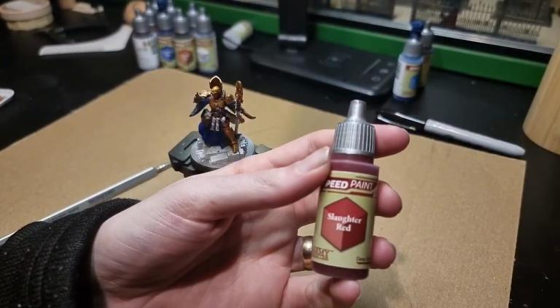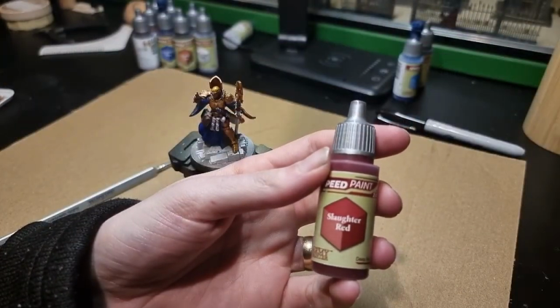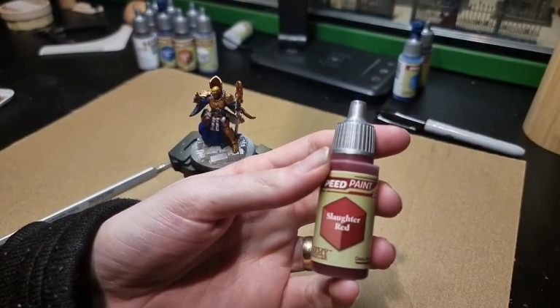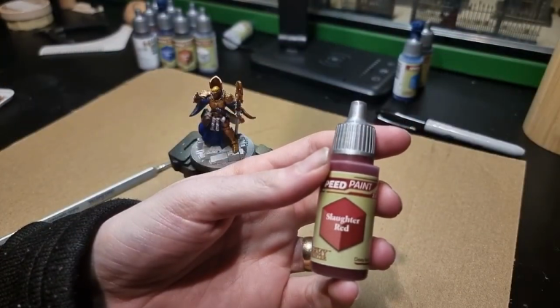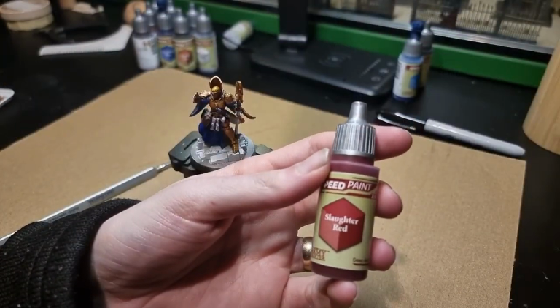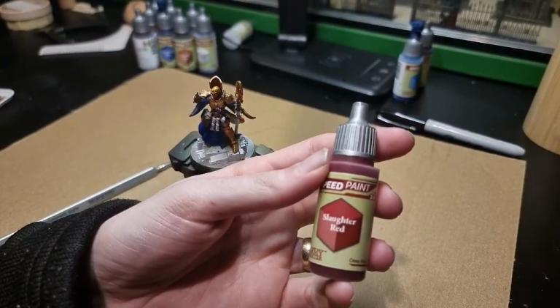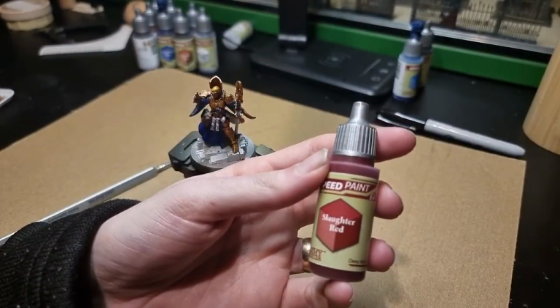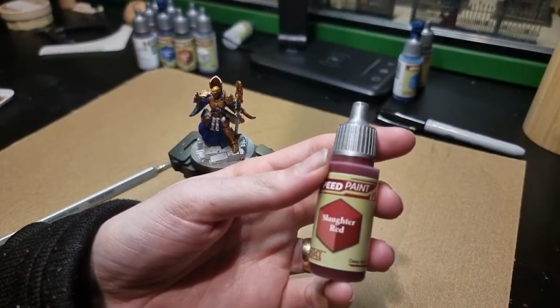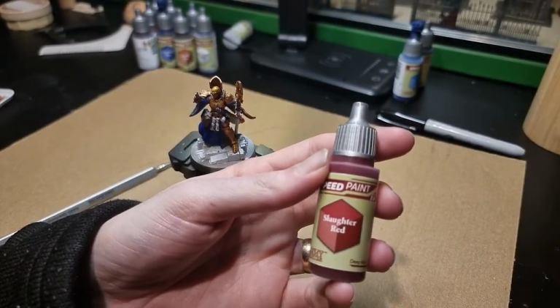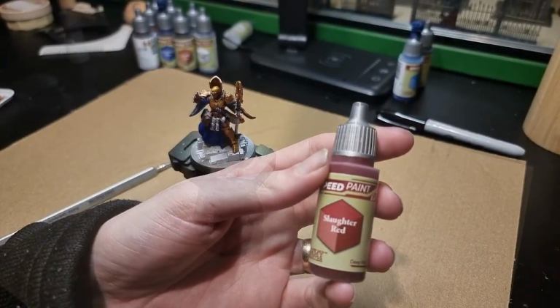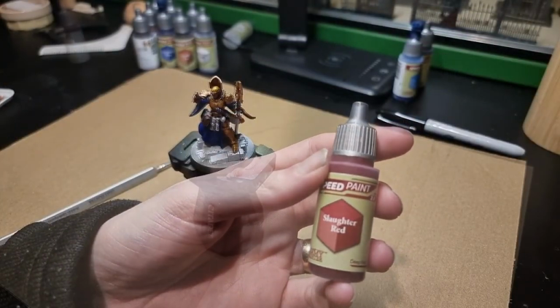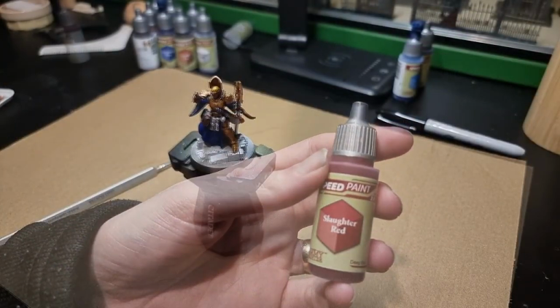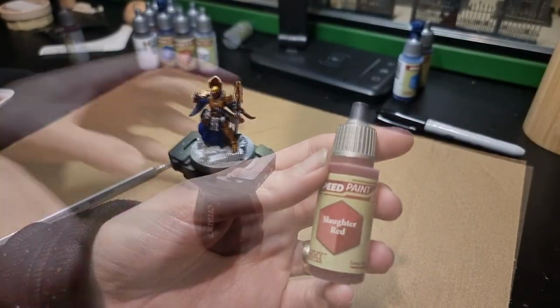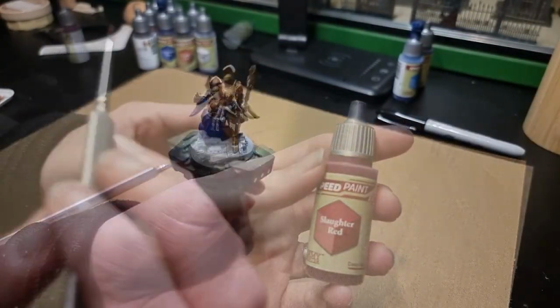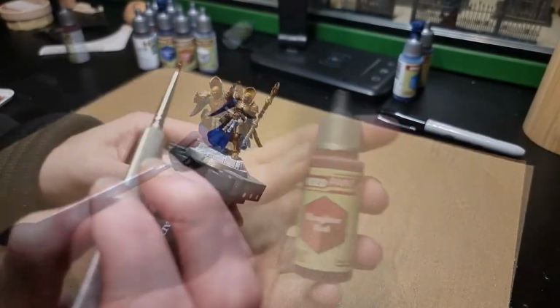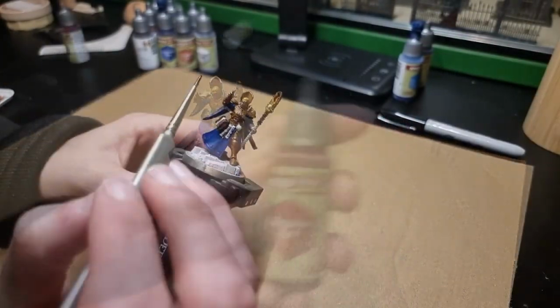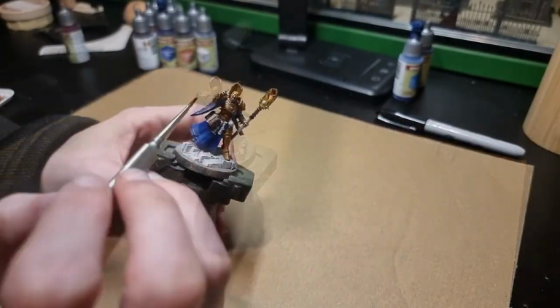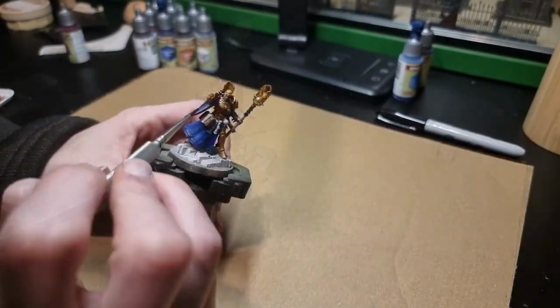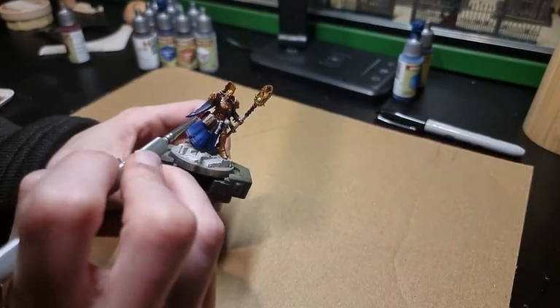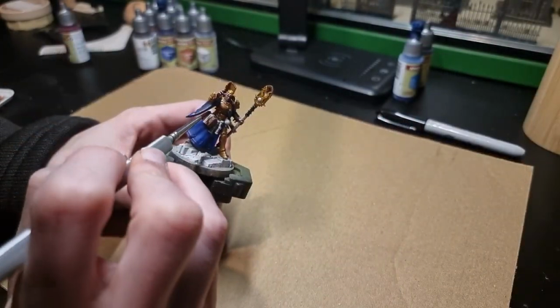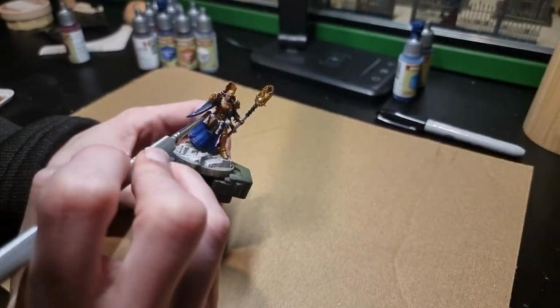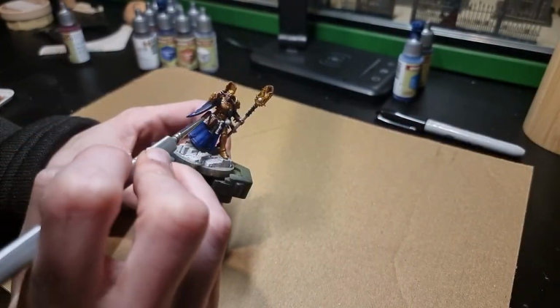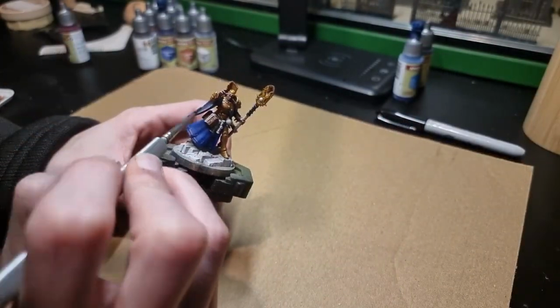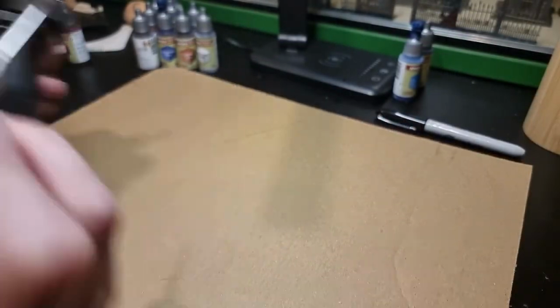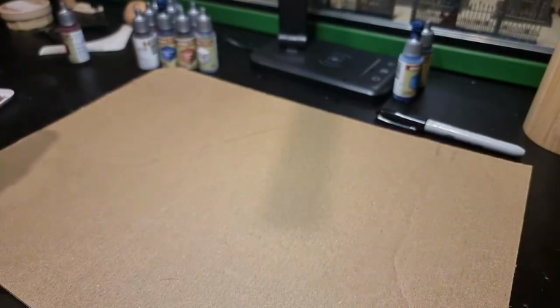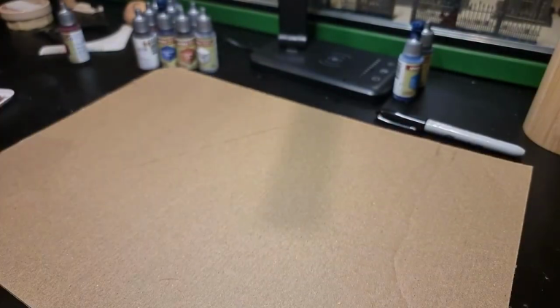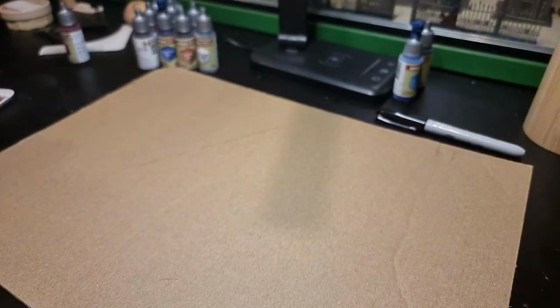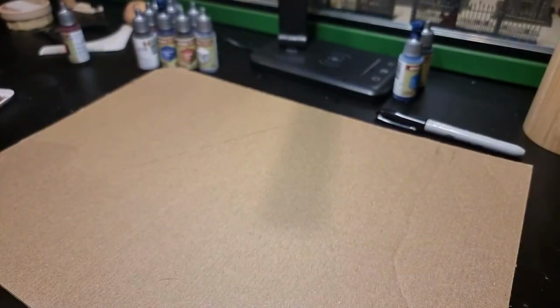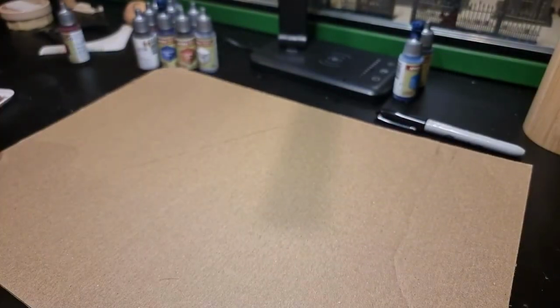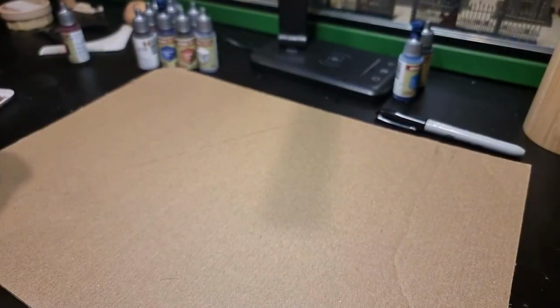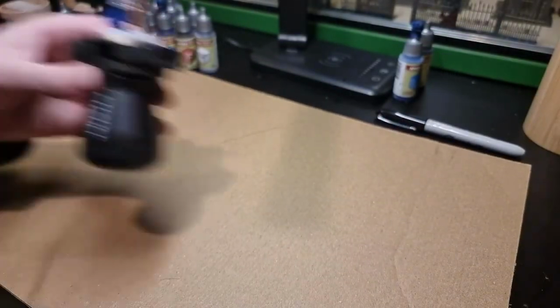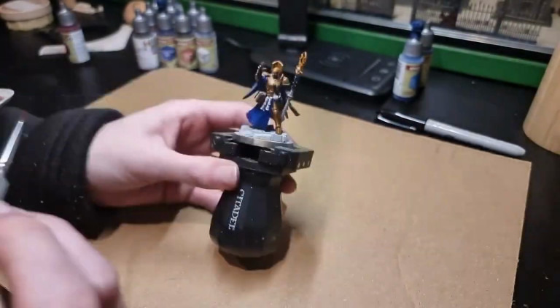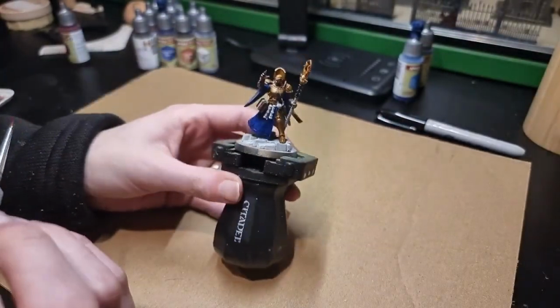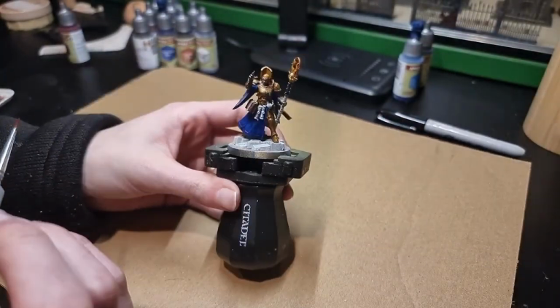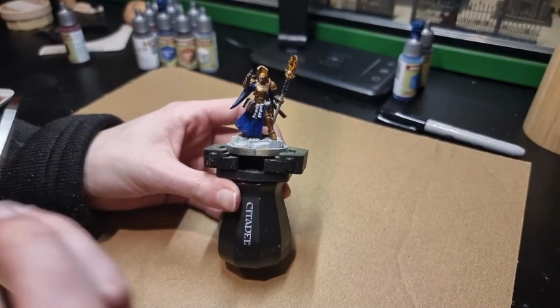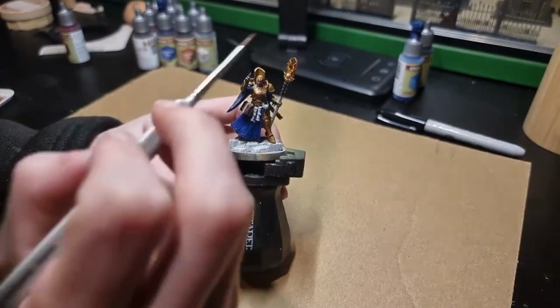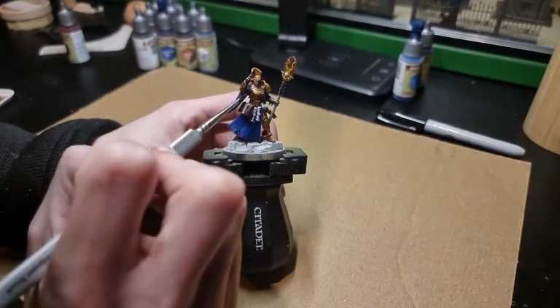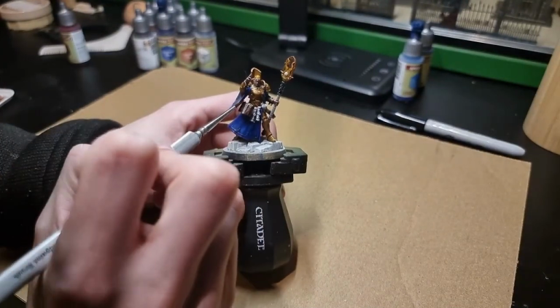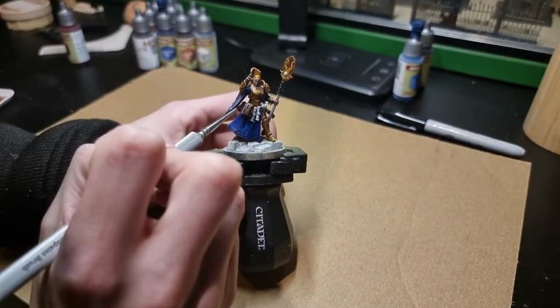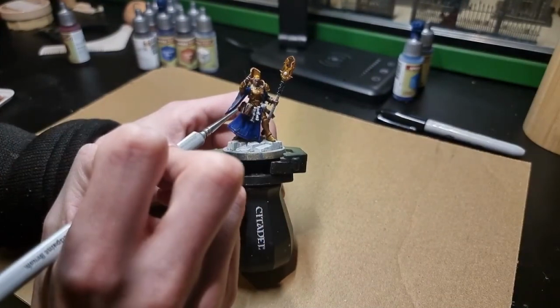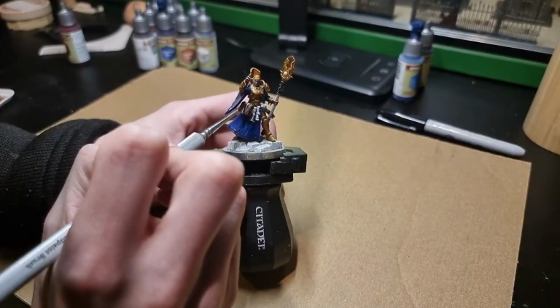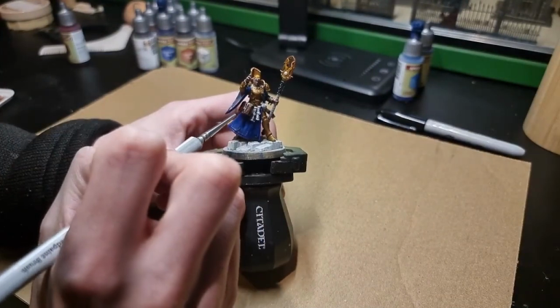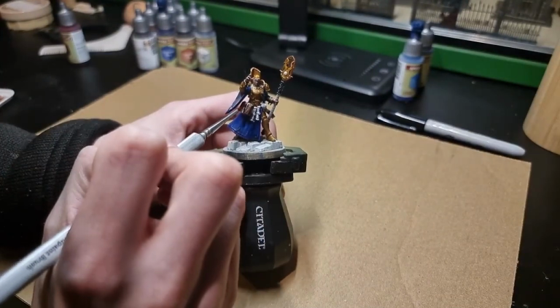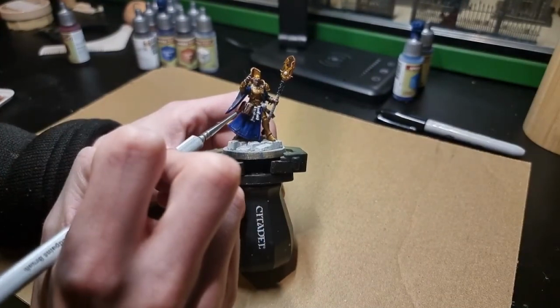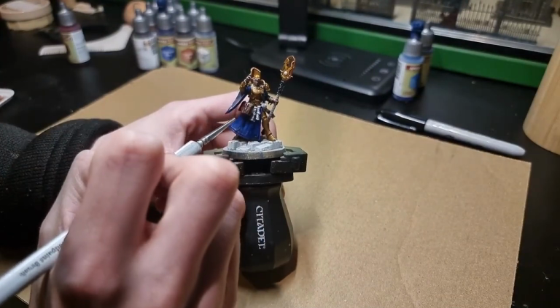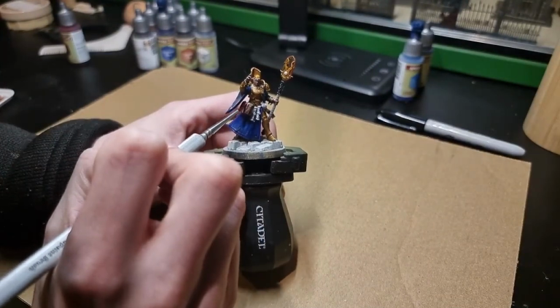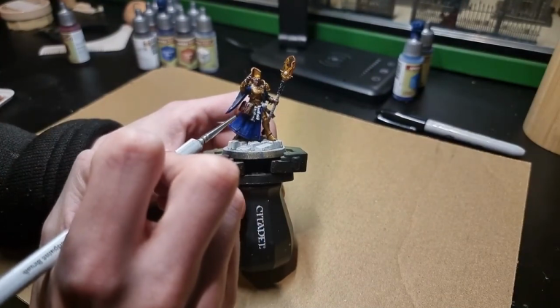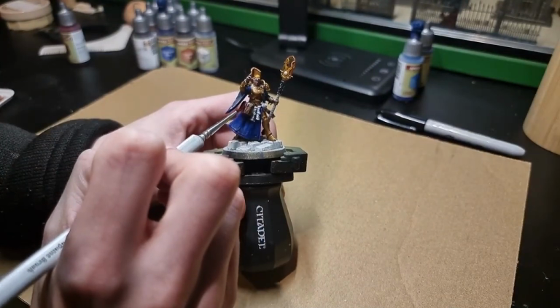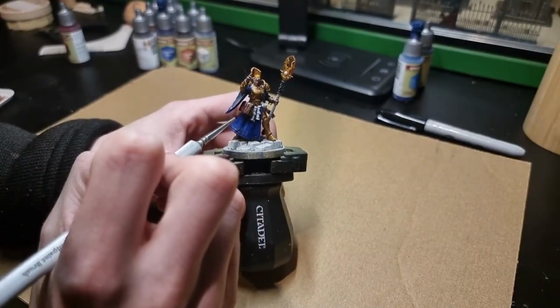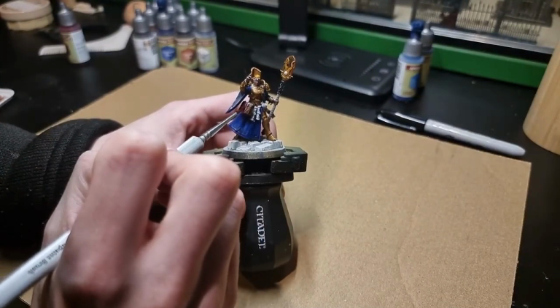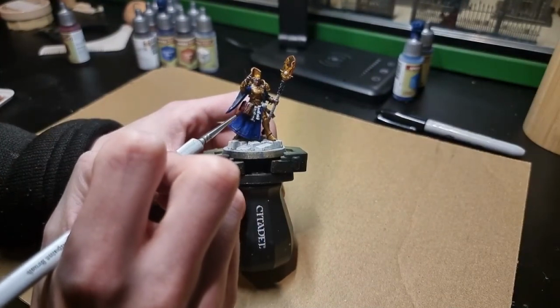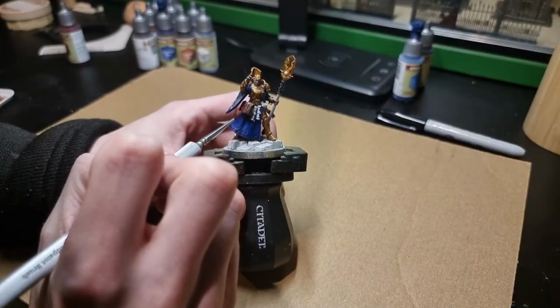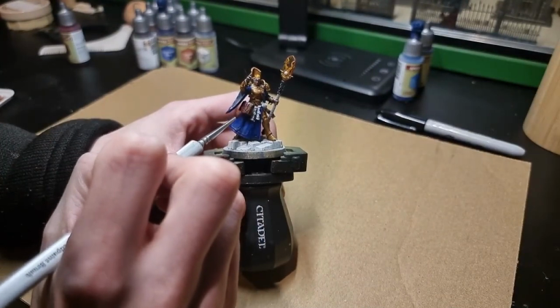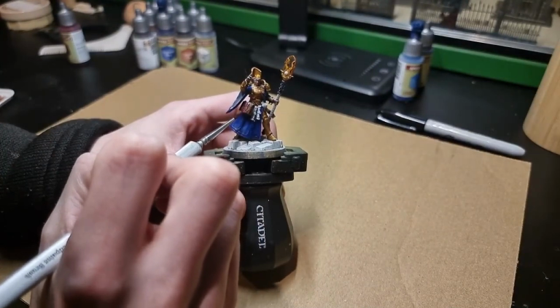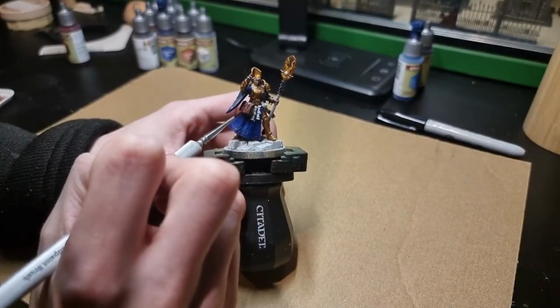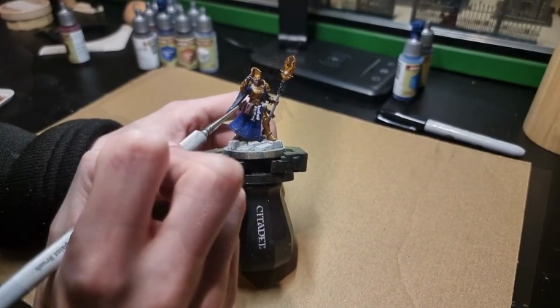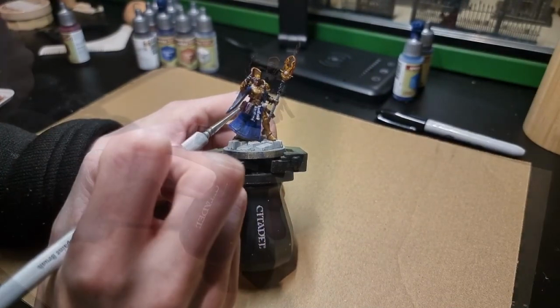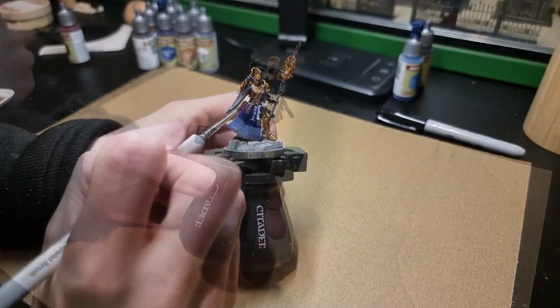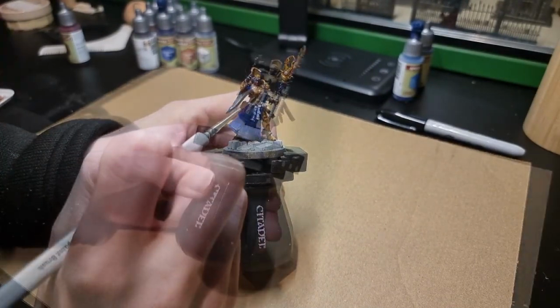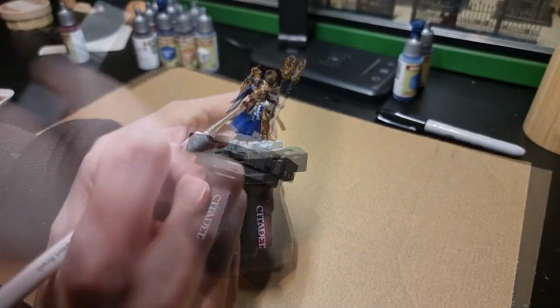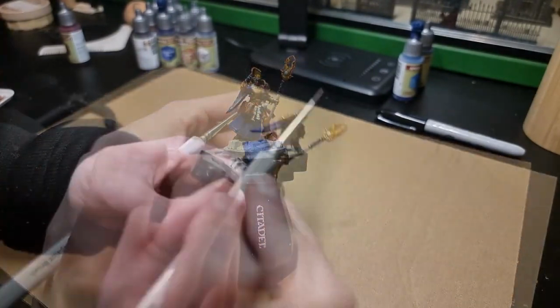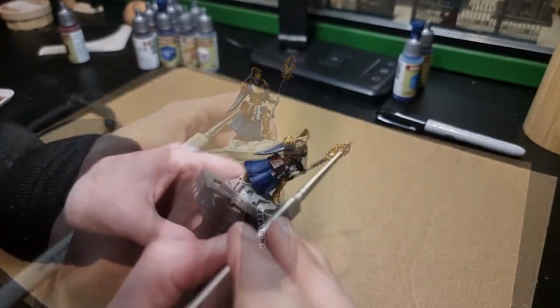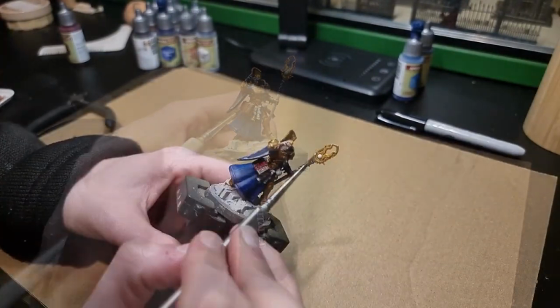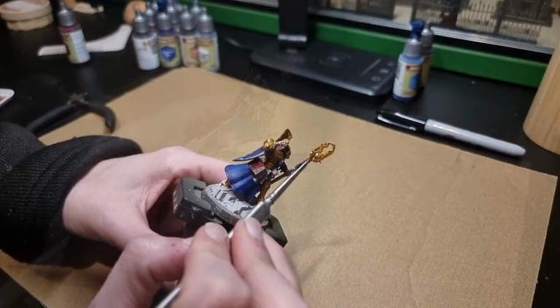Slott Red is next on our list. It is used for the rest of the staff handle and the ribbon around the book, as well as a gem on the staff itself.